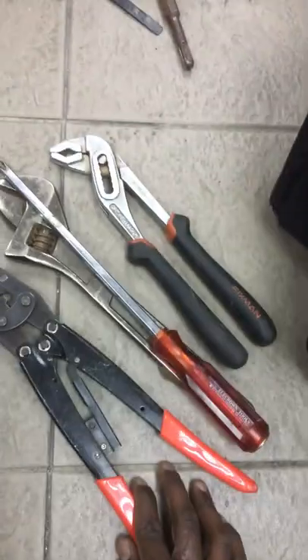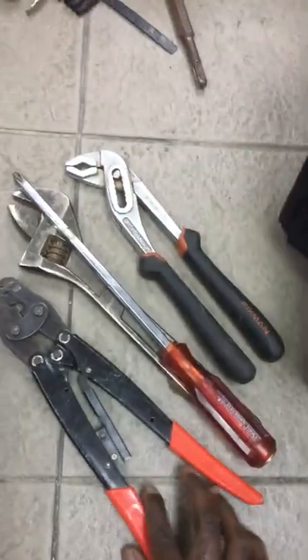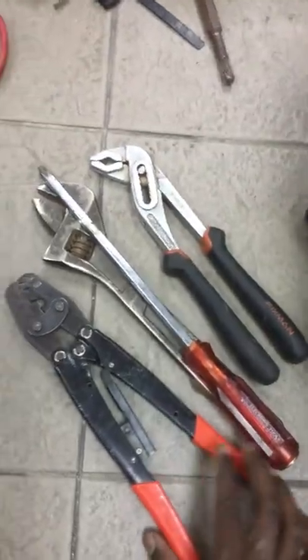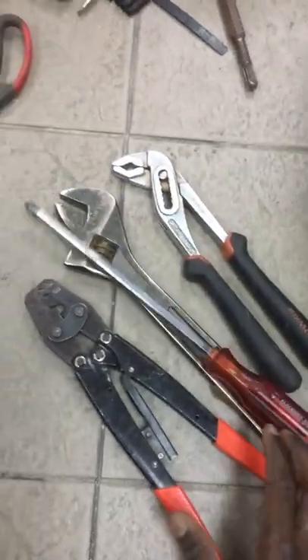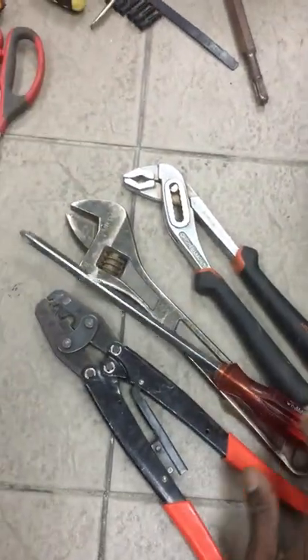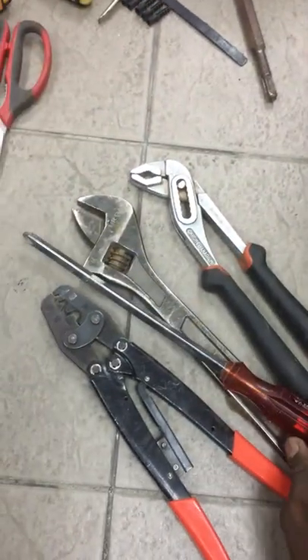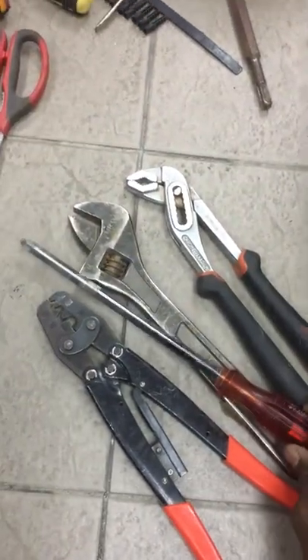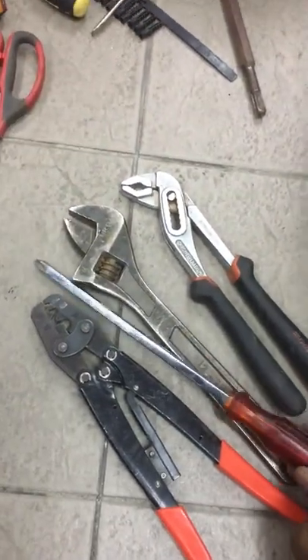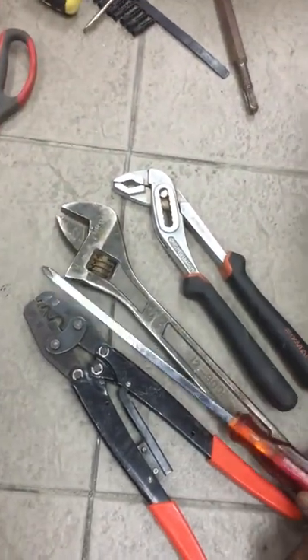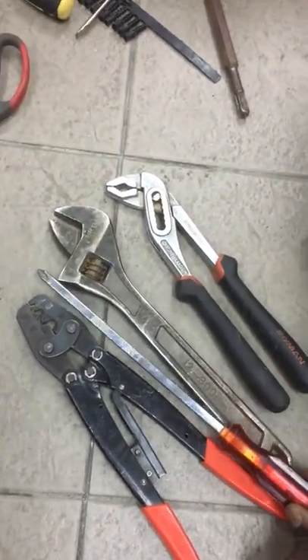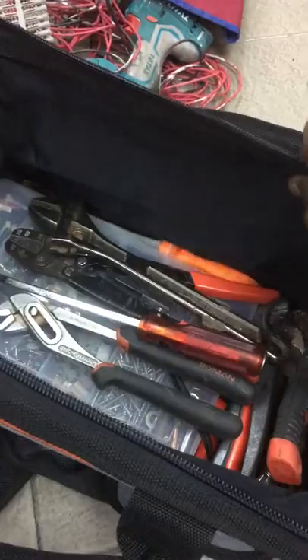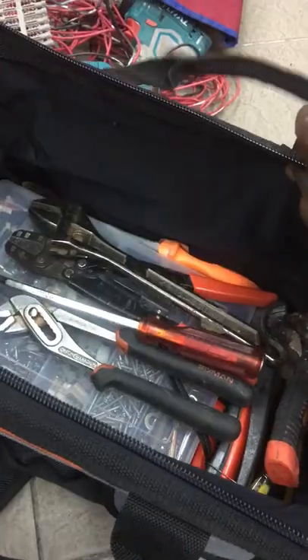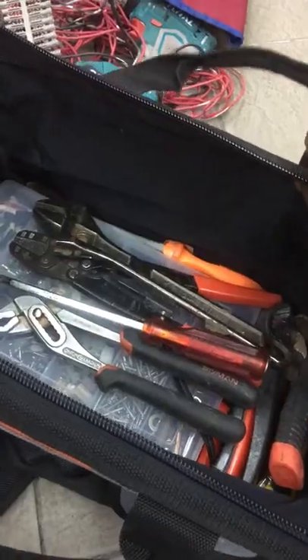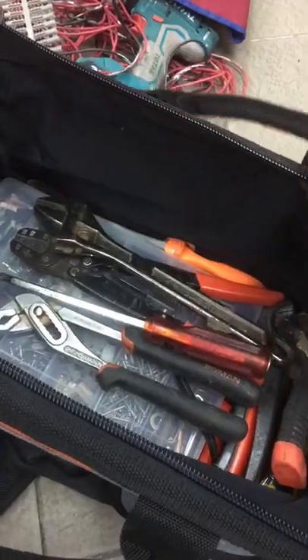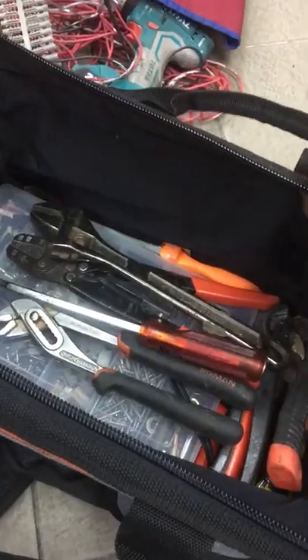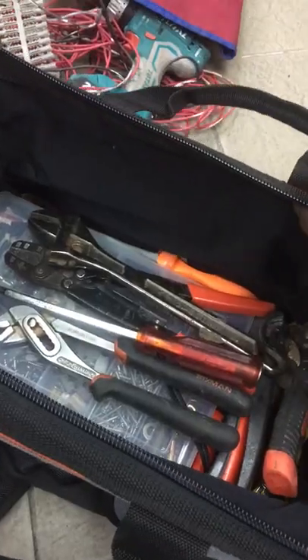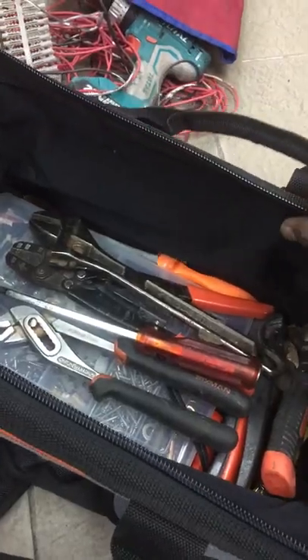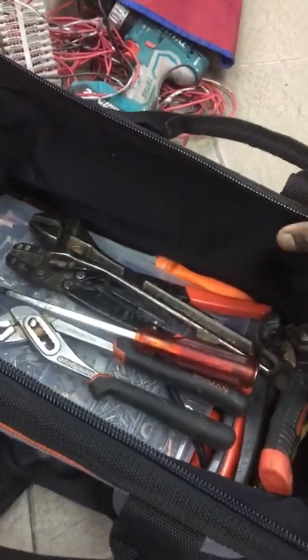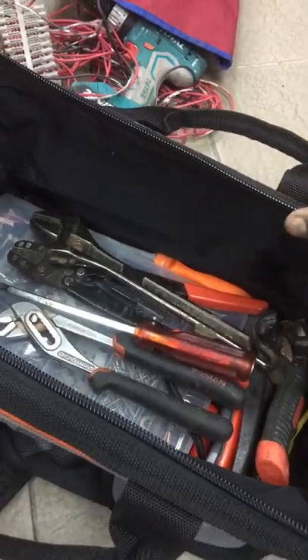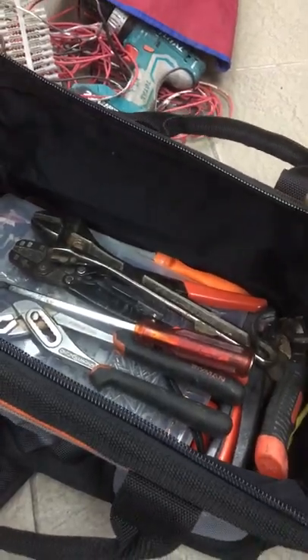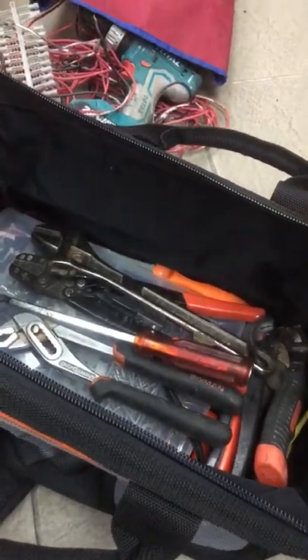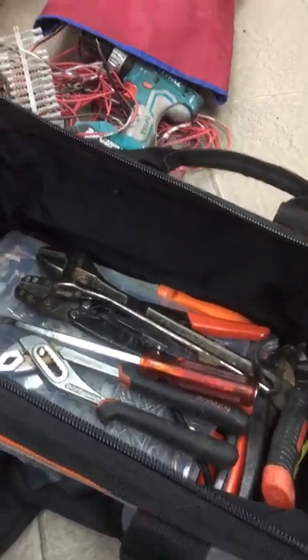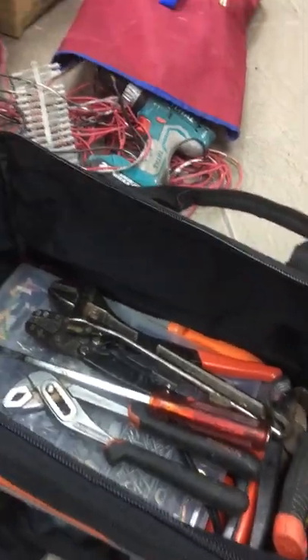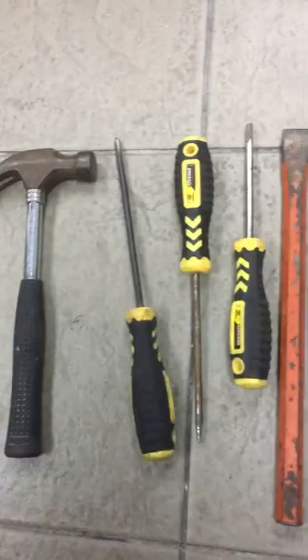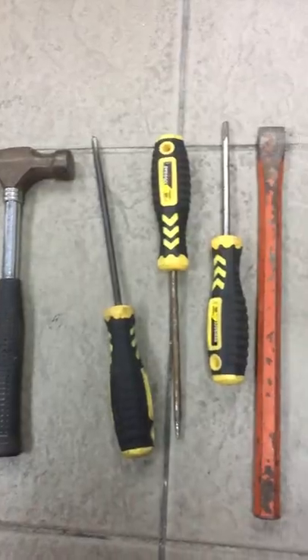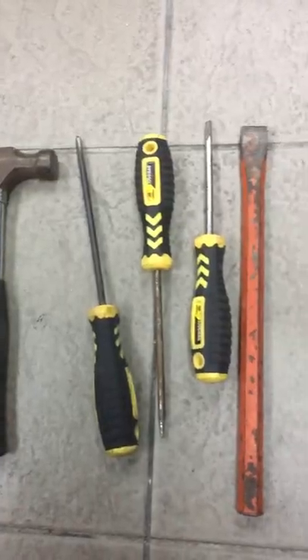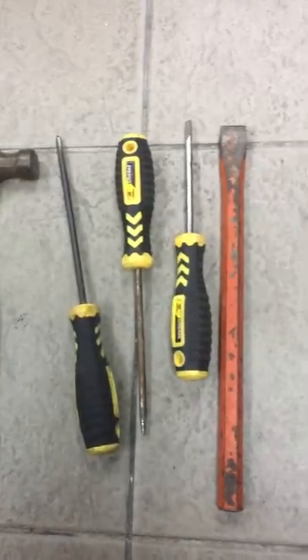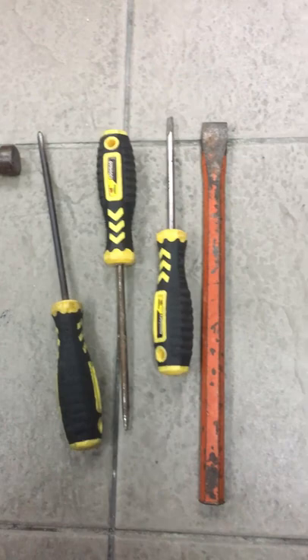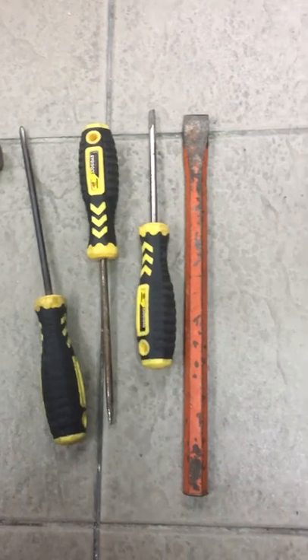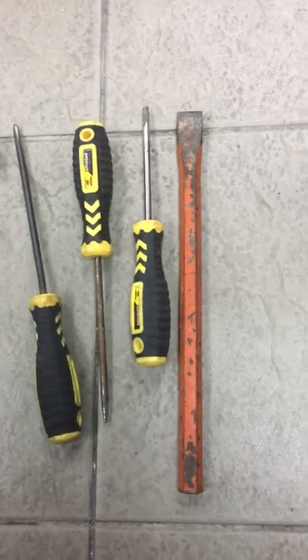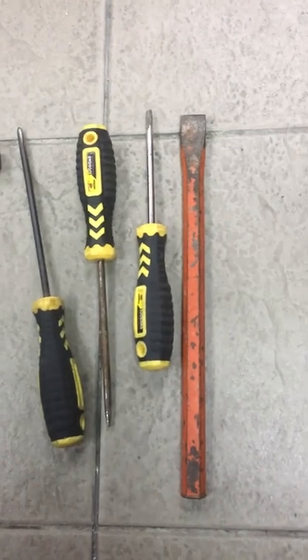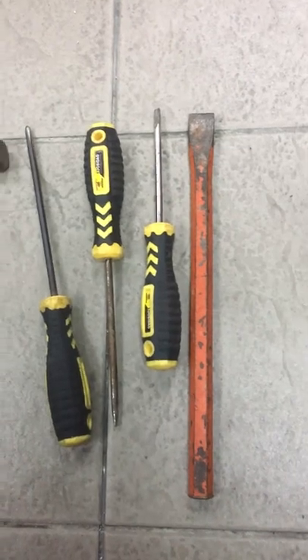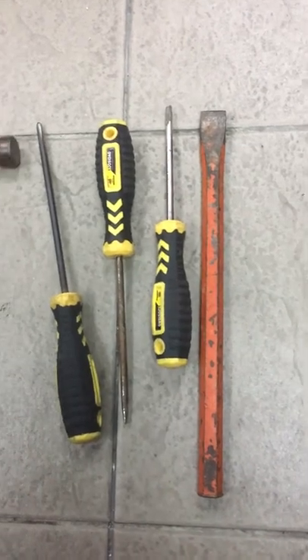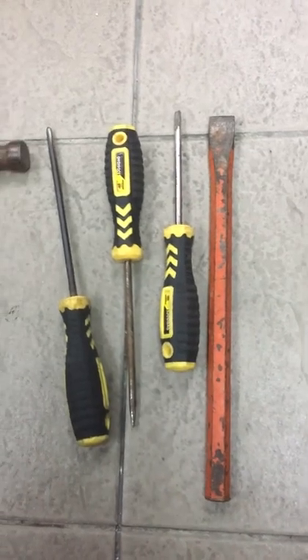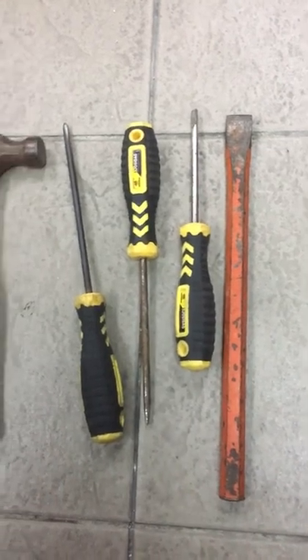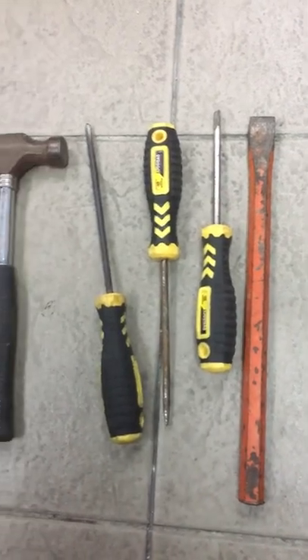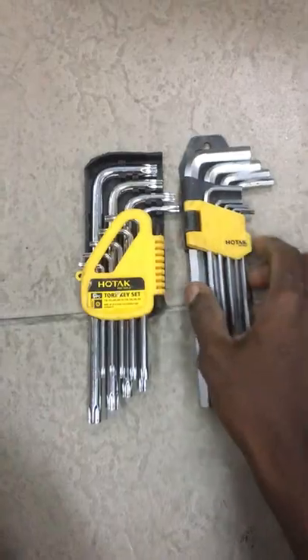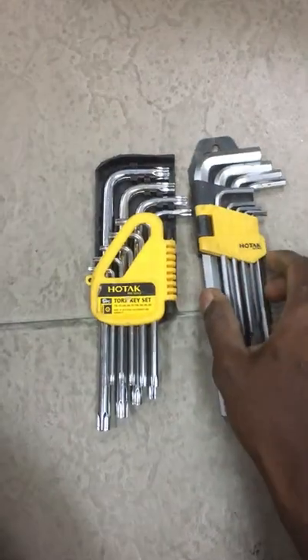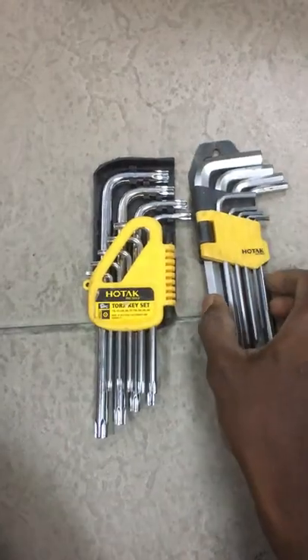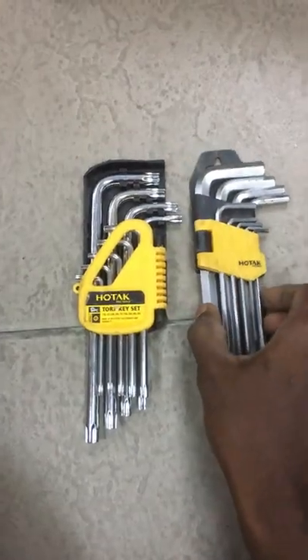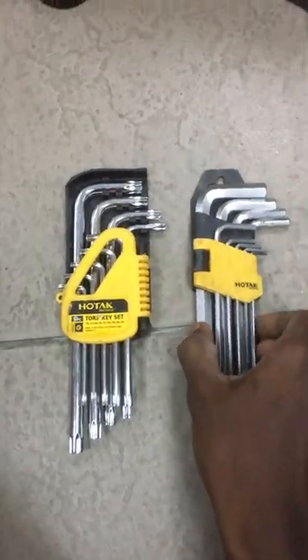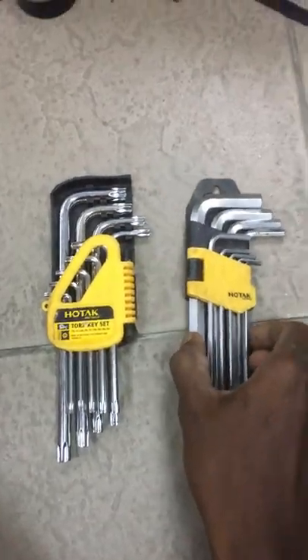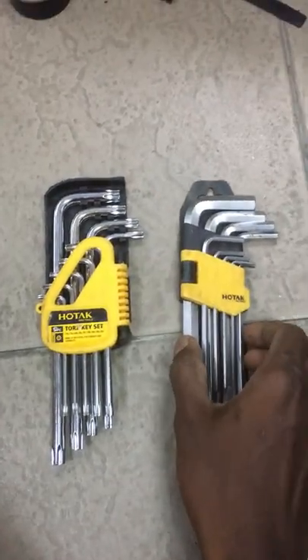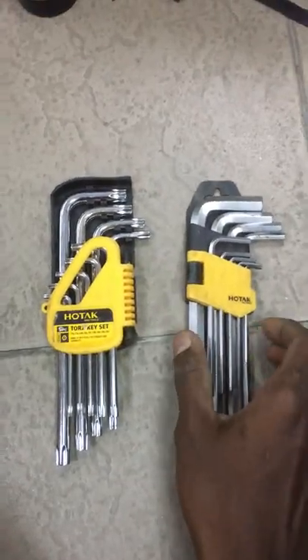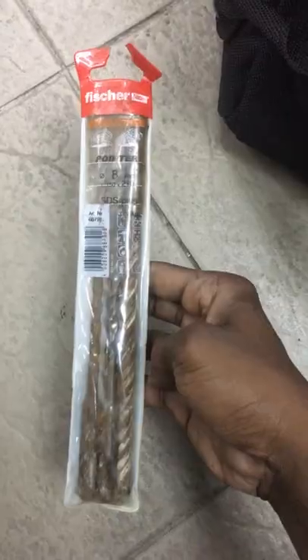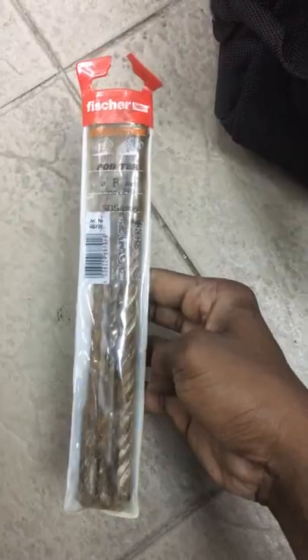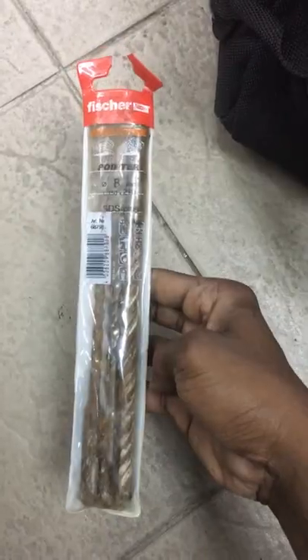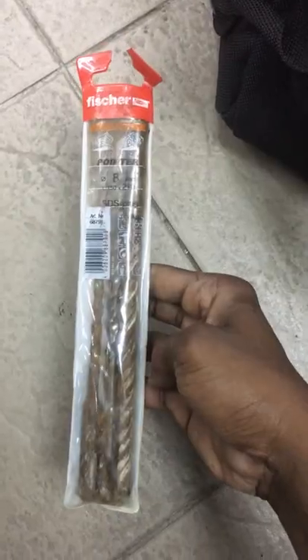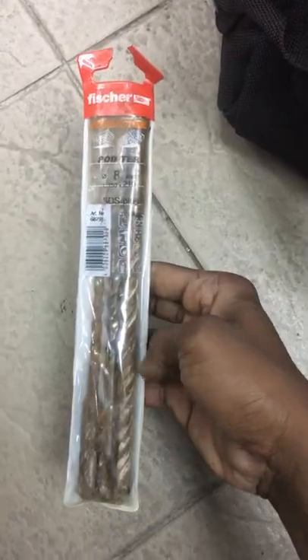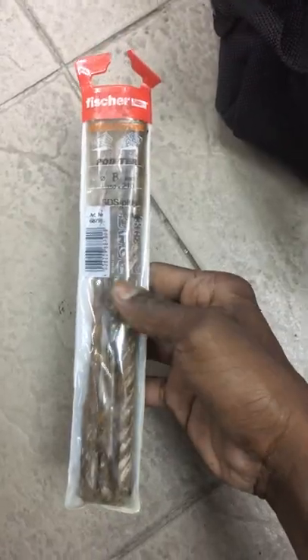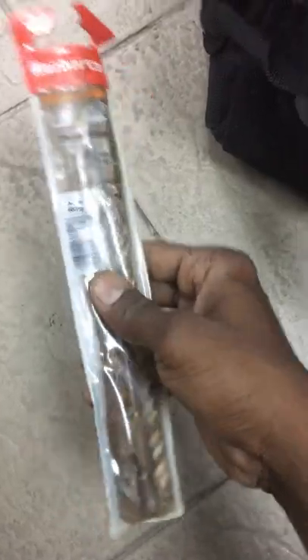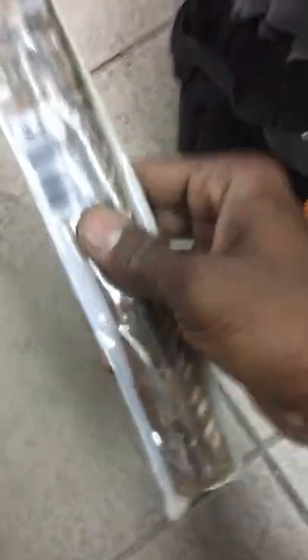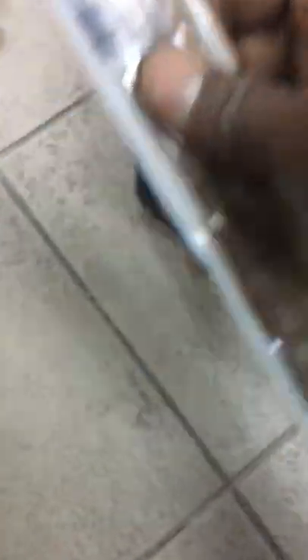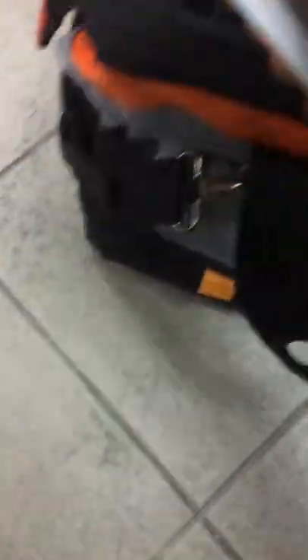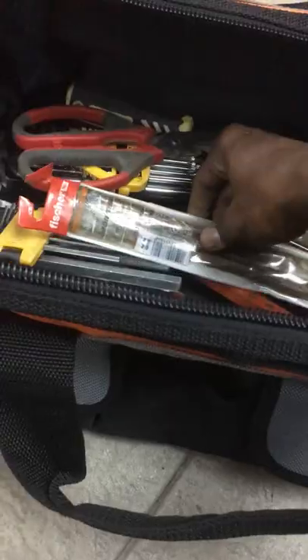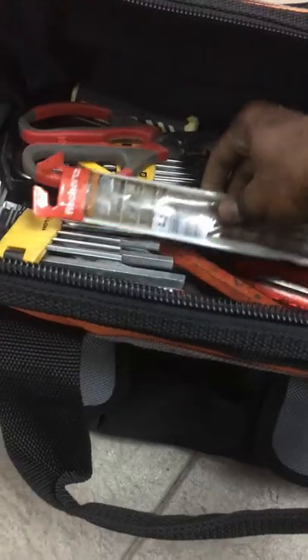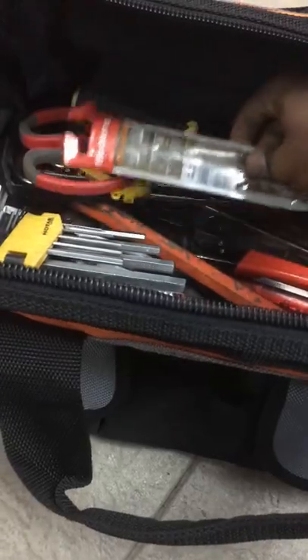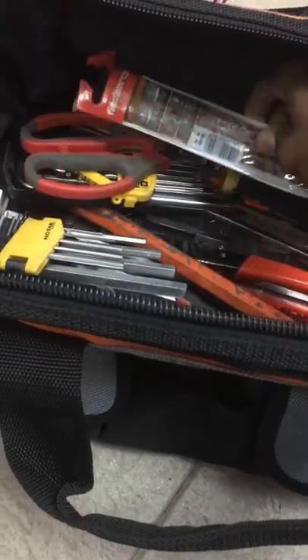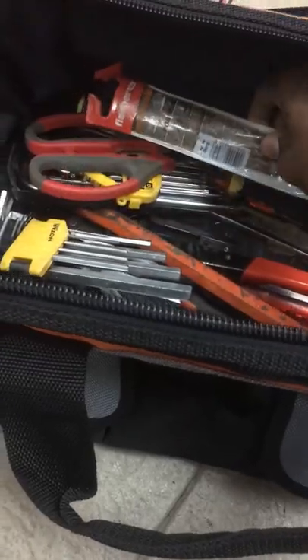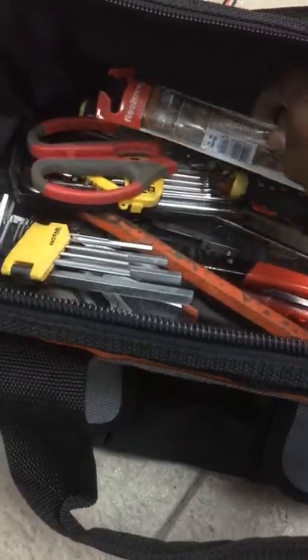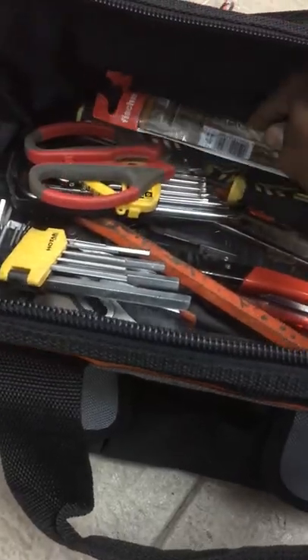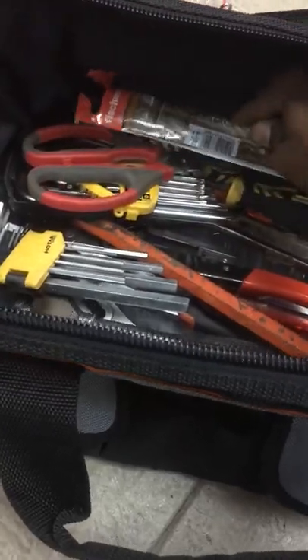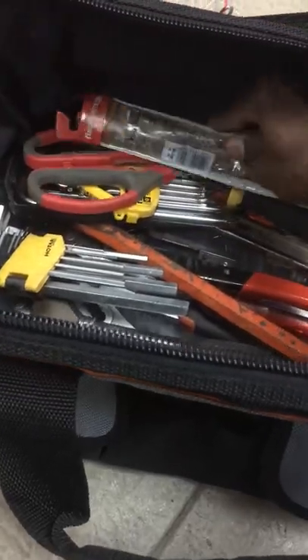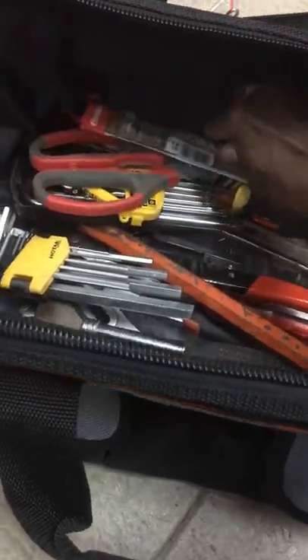Next is creeper, spanner and flexible plier. Screwdriver, hammer, chisel, allen keys and drill bits put inside the tool bag.